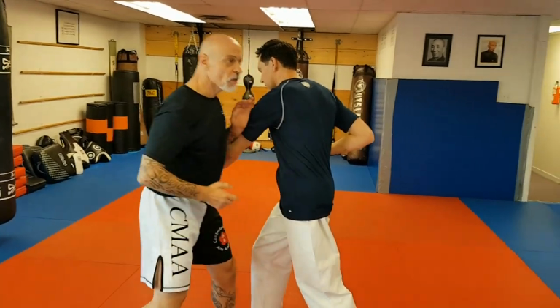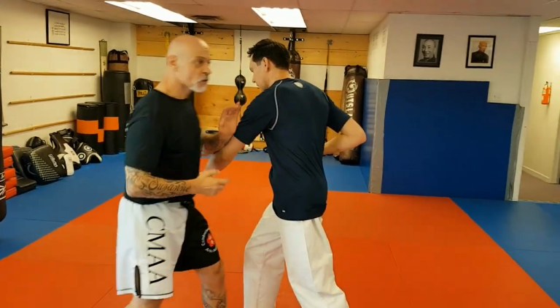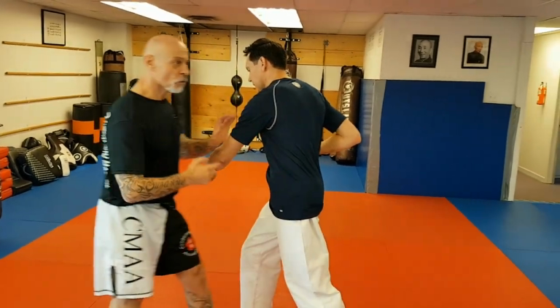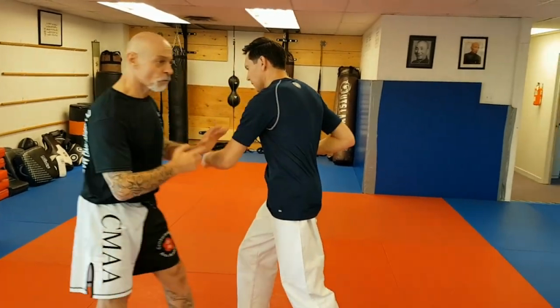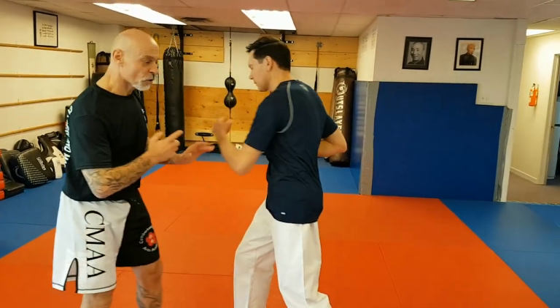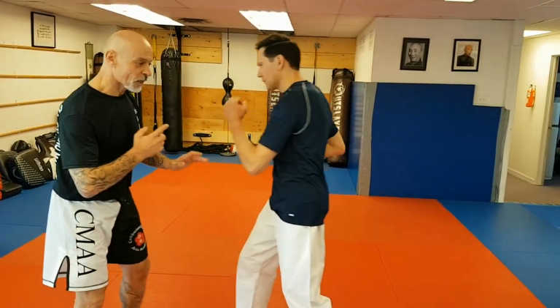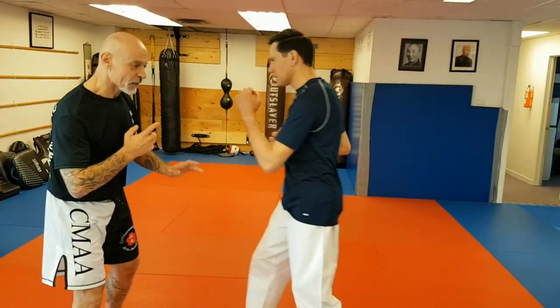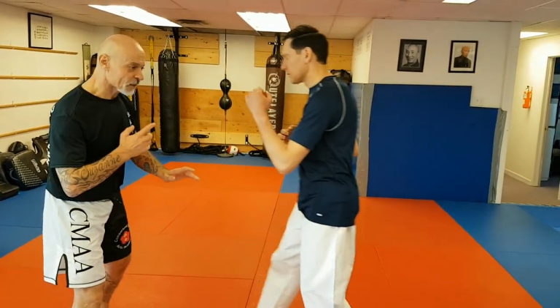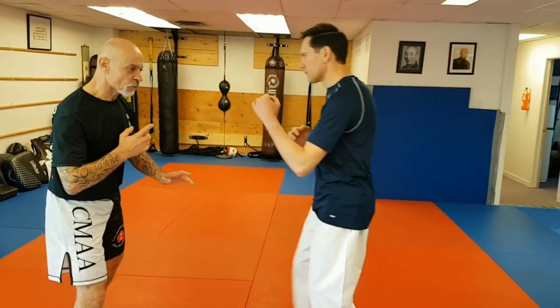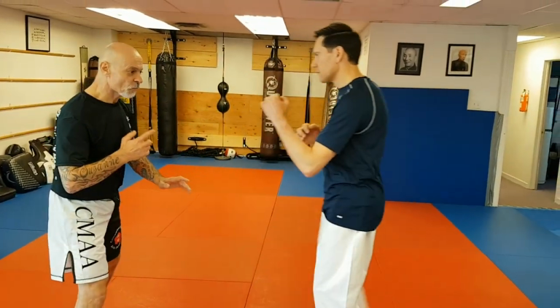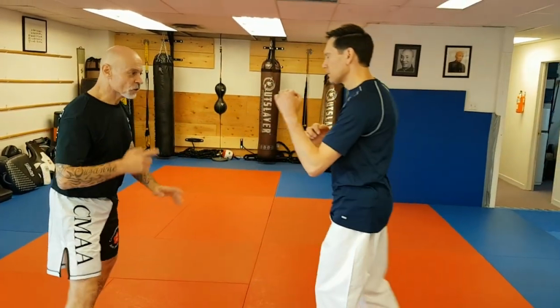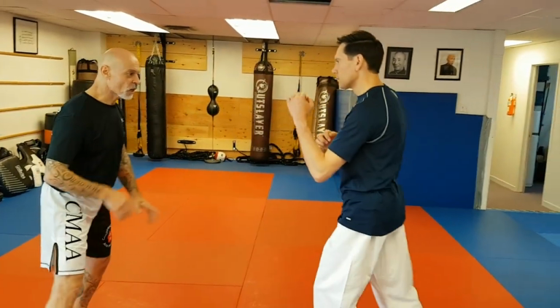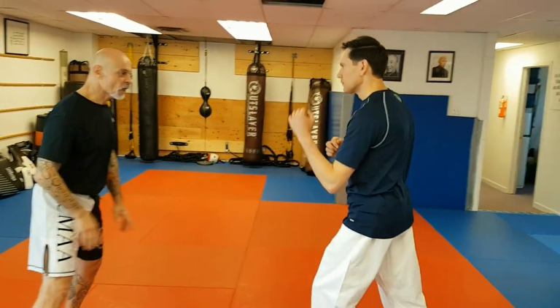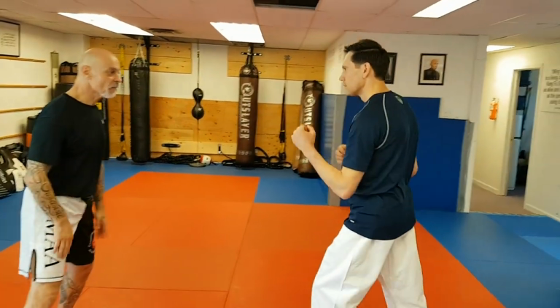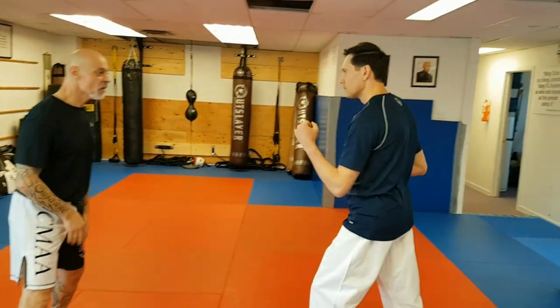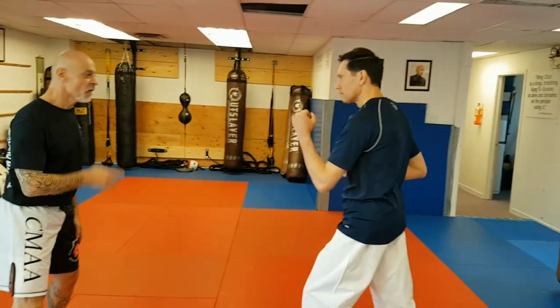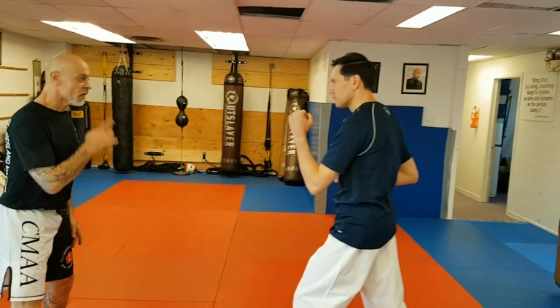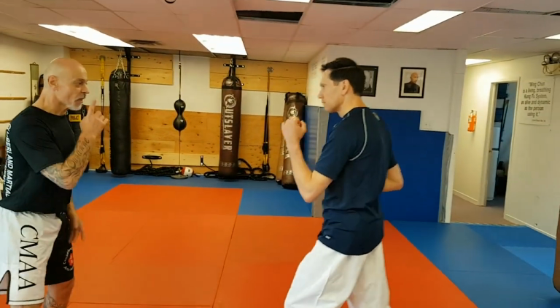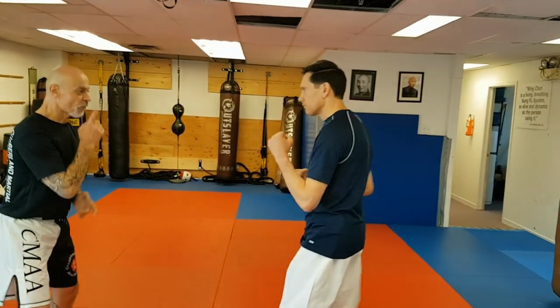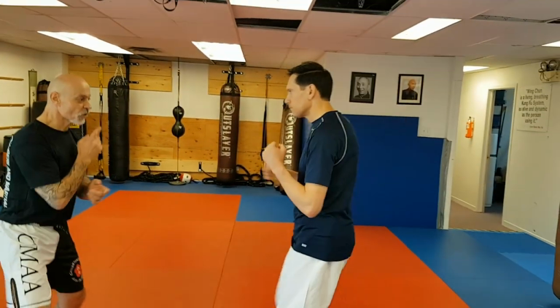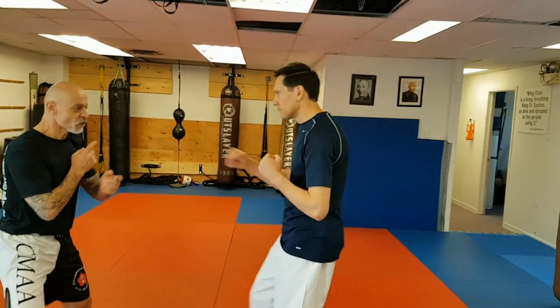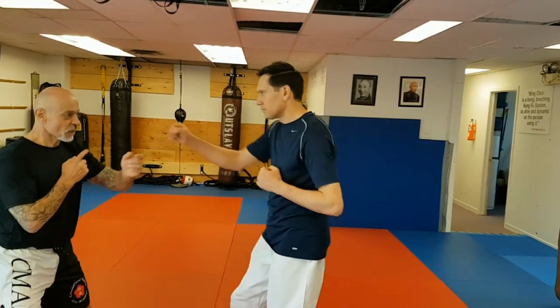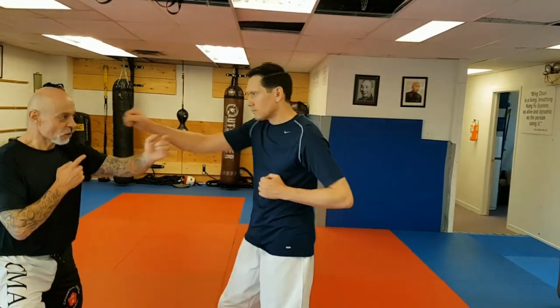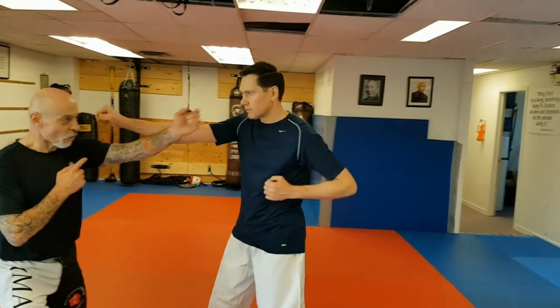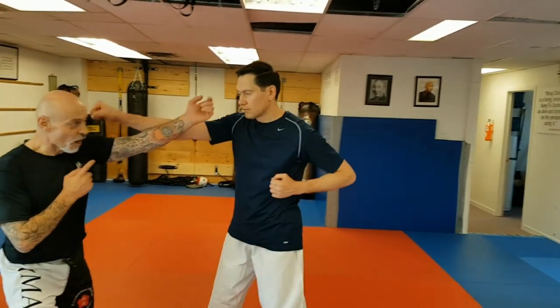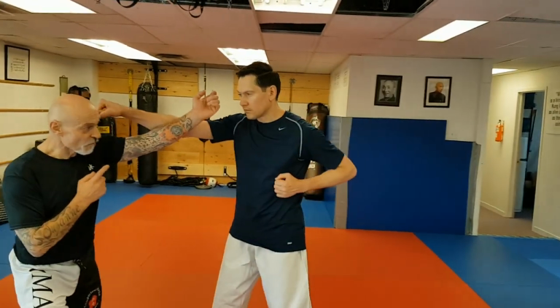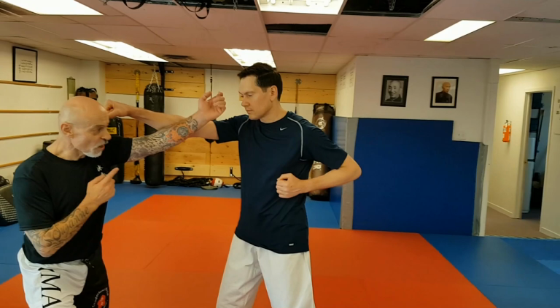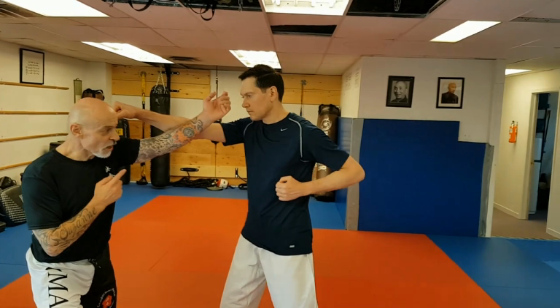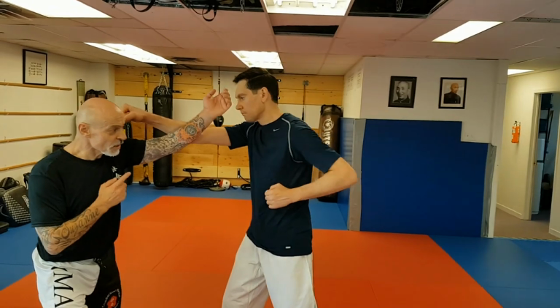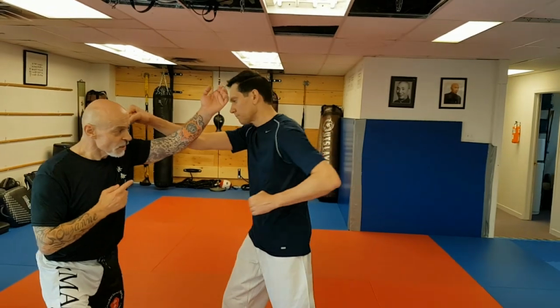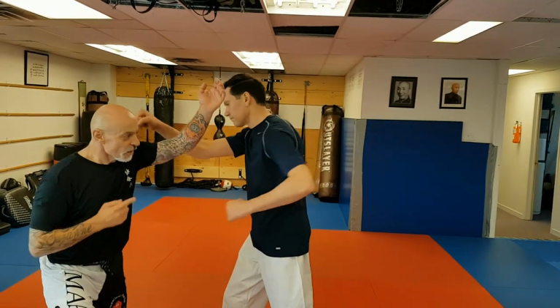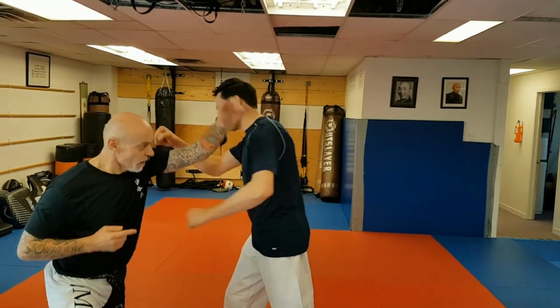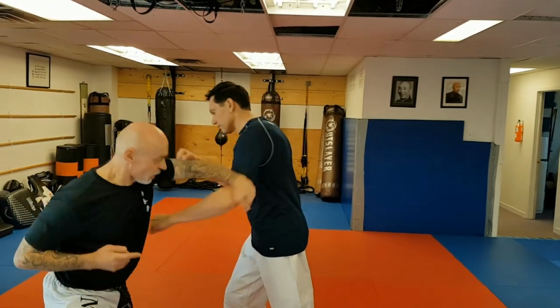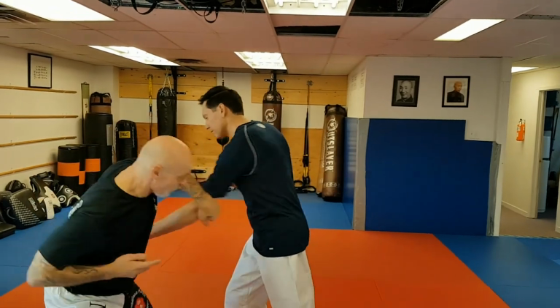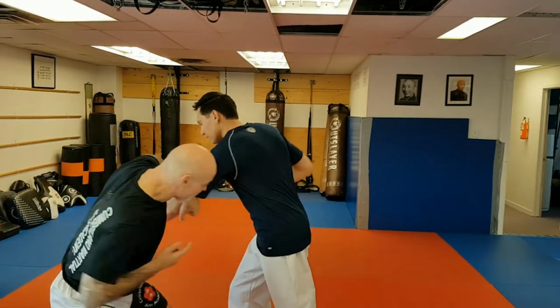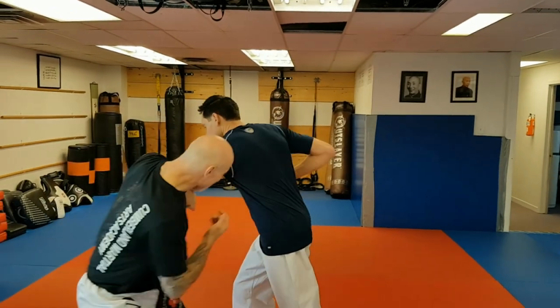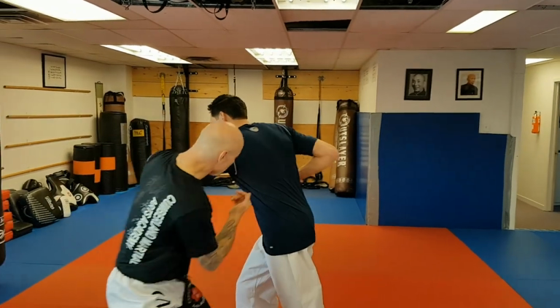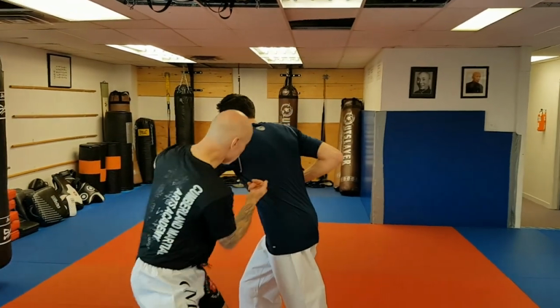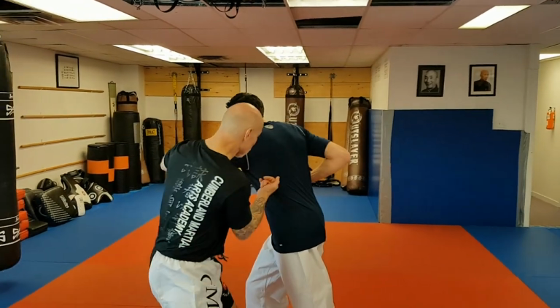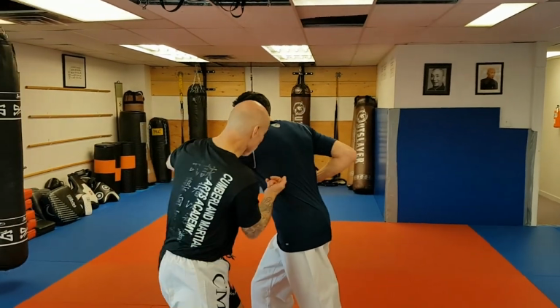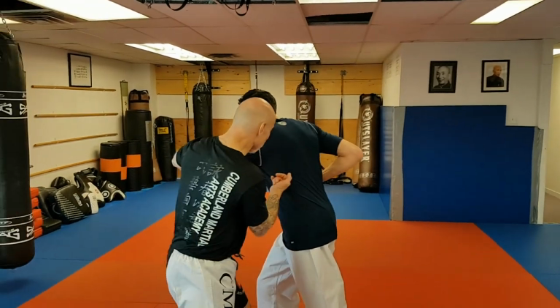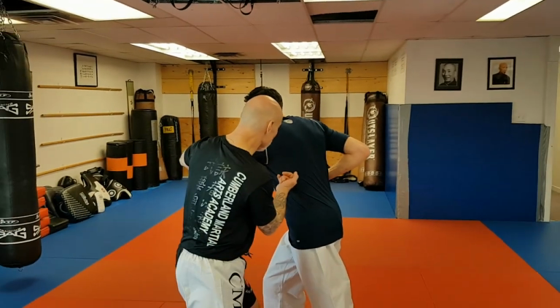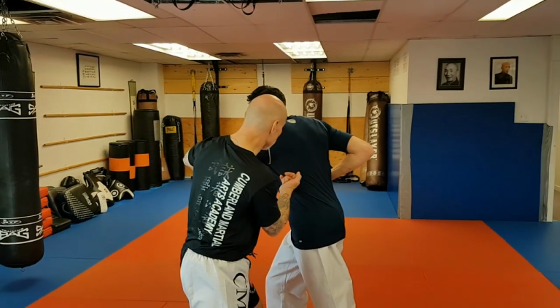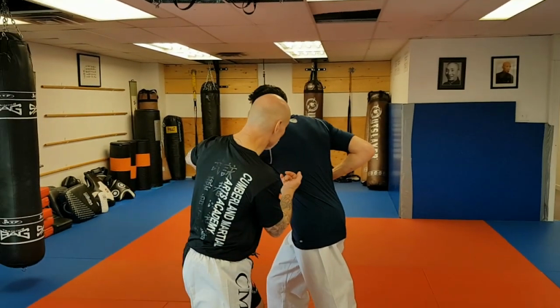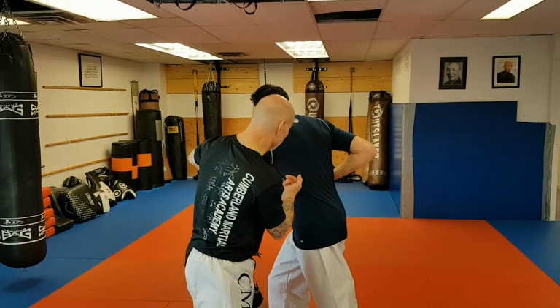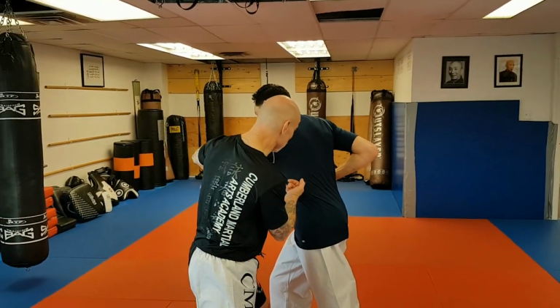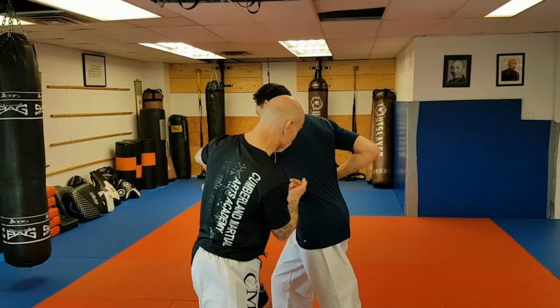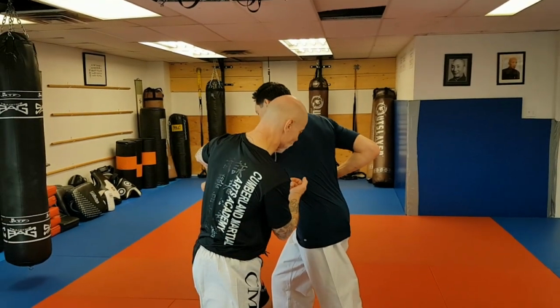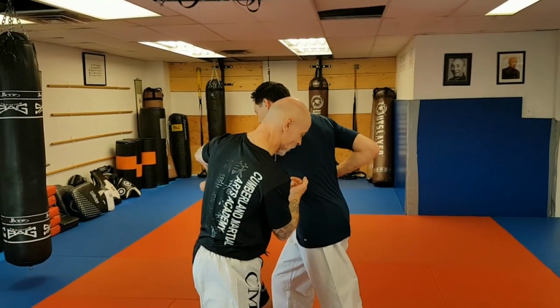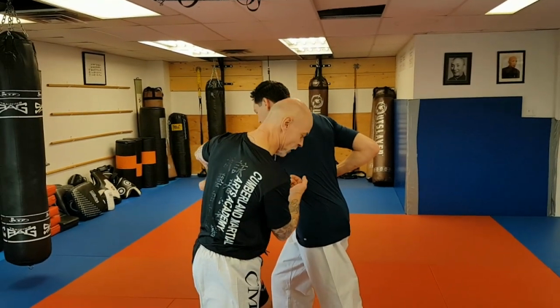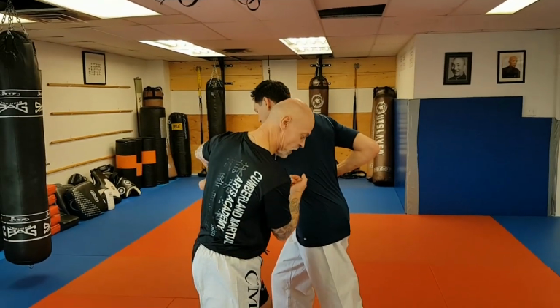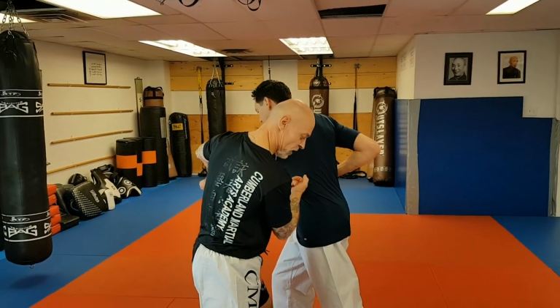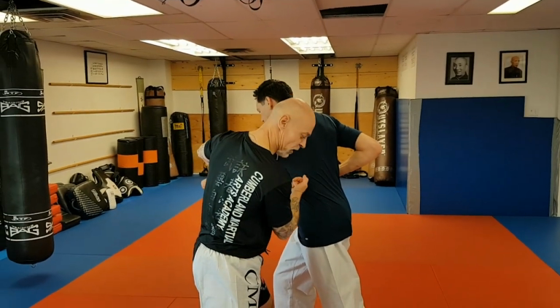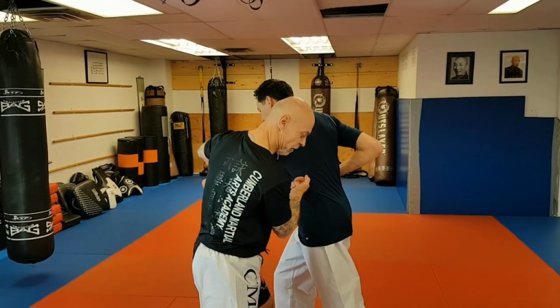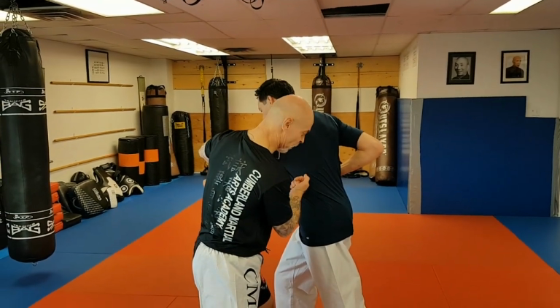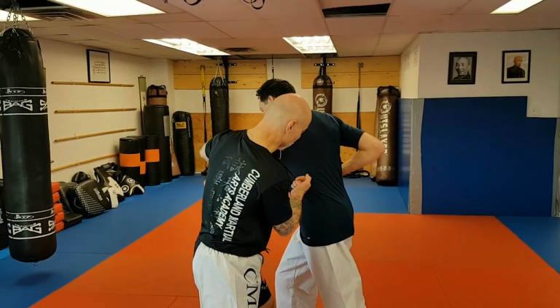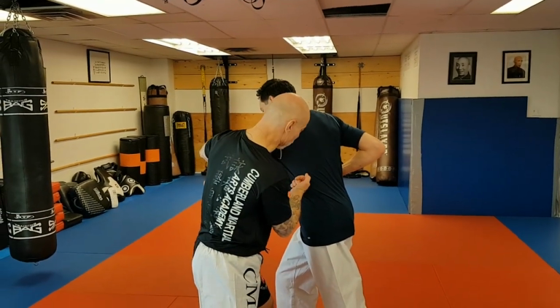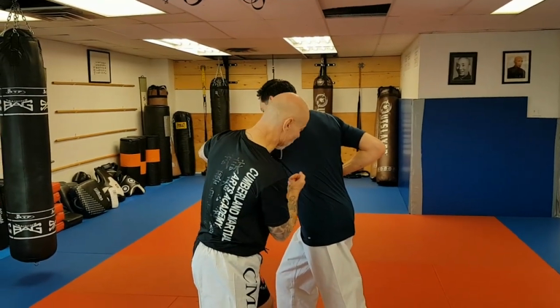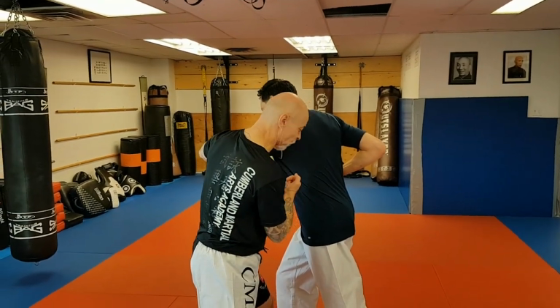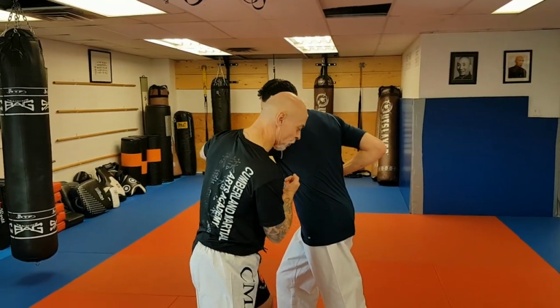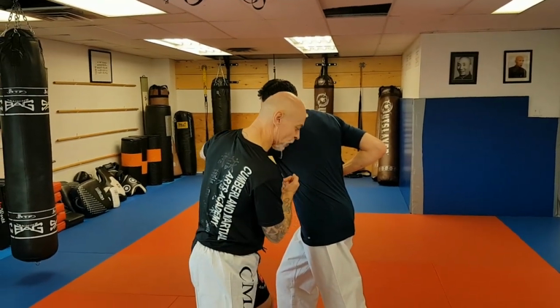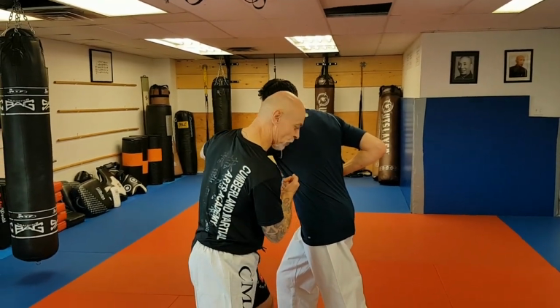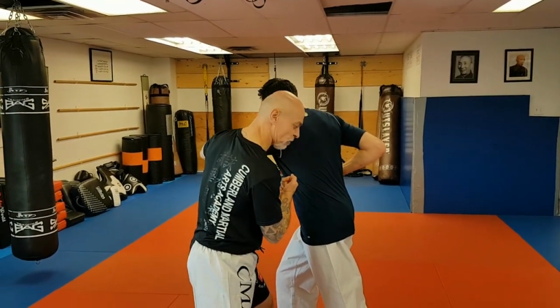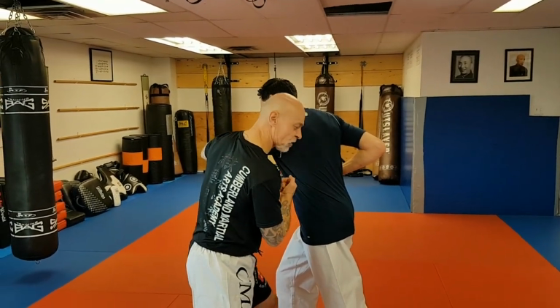So we'll look at this one more time: he punches, I go offline, I come back online to finish with an uppercut to the floating ribs.